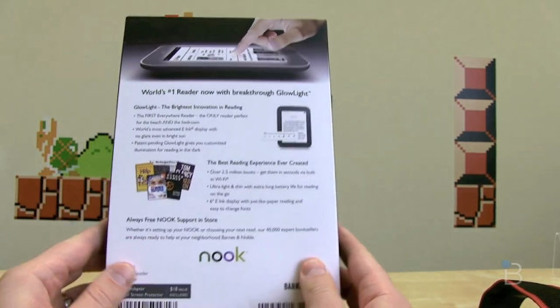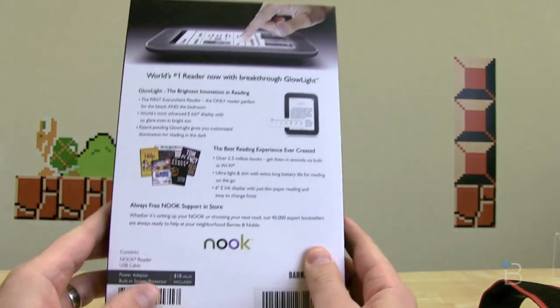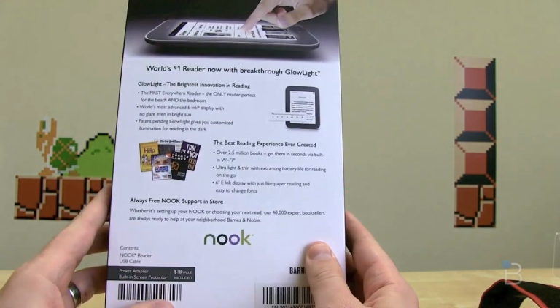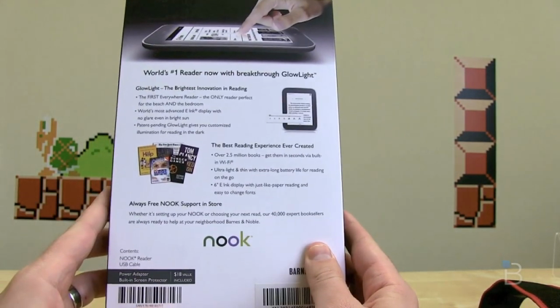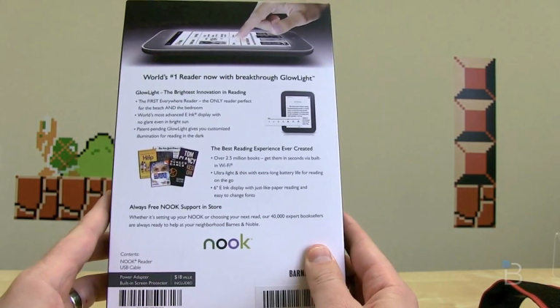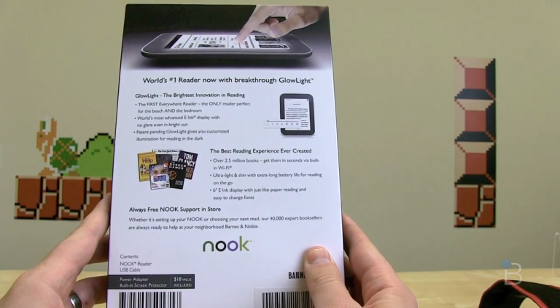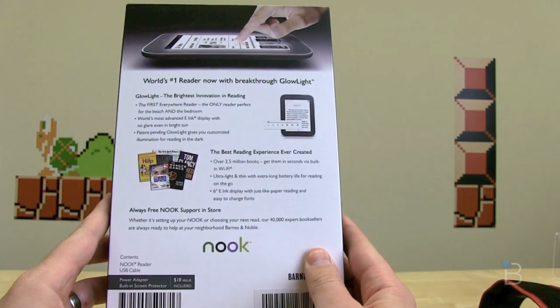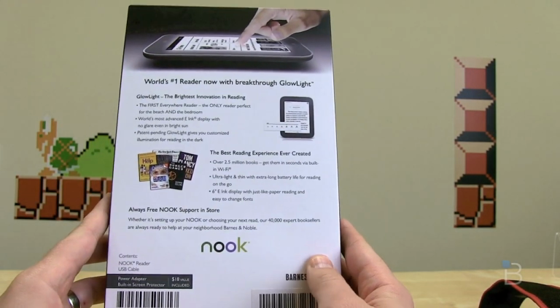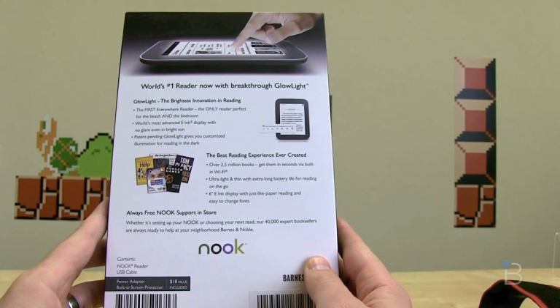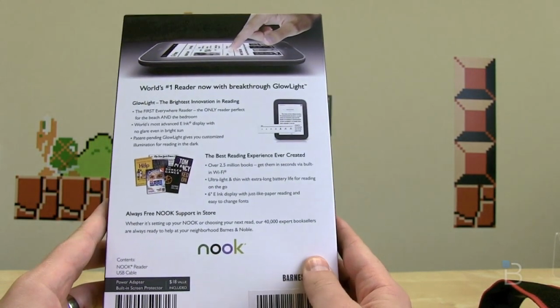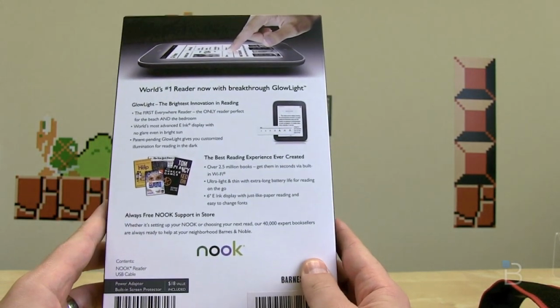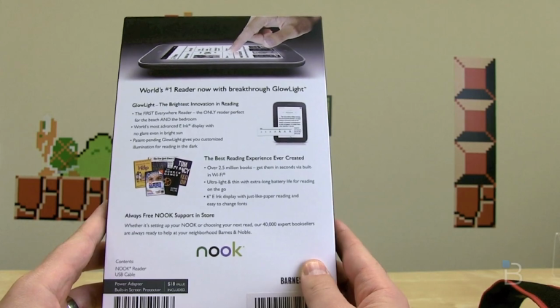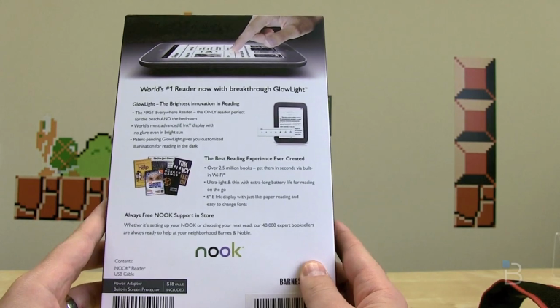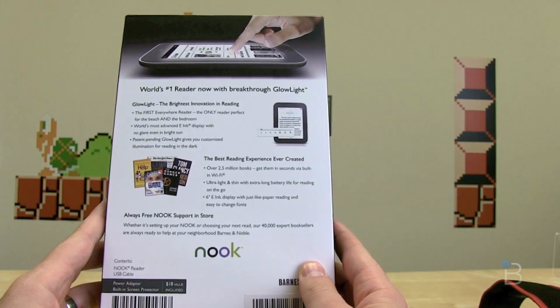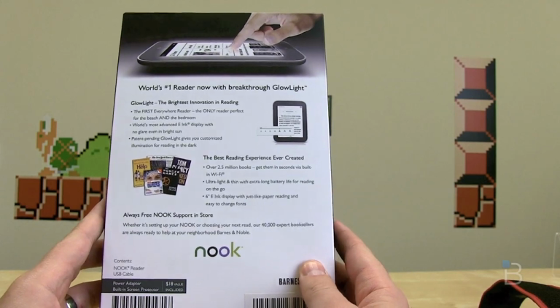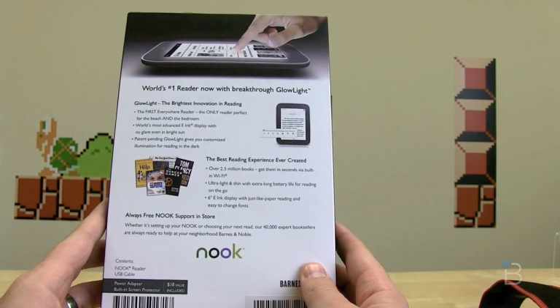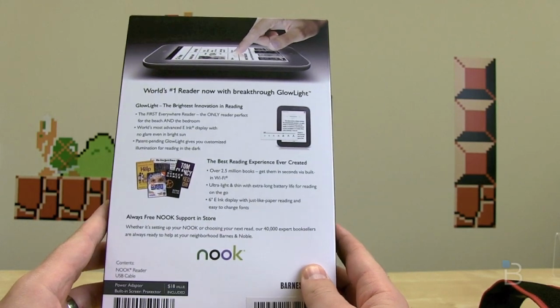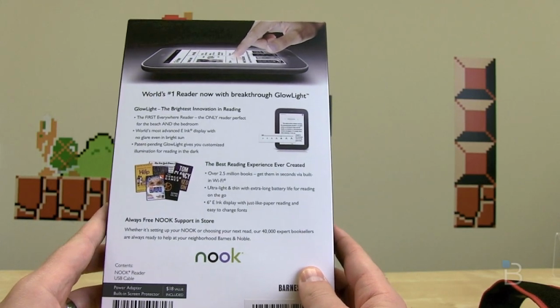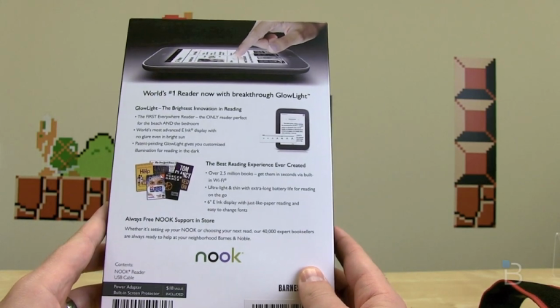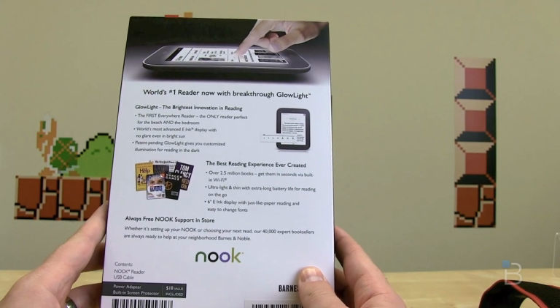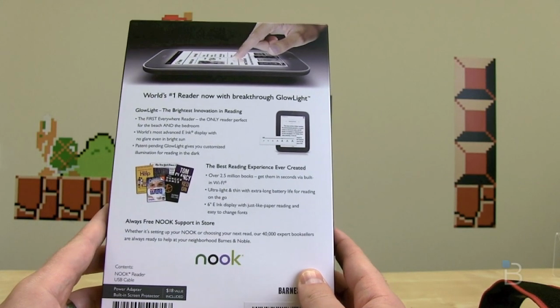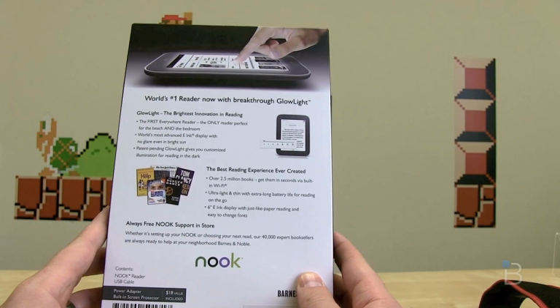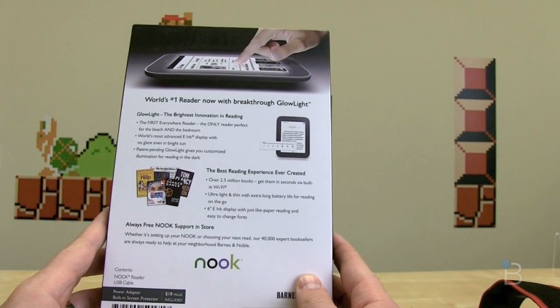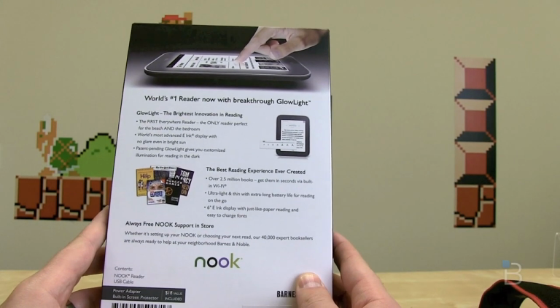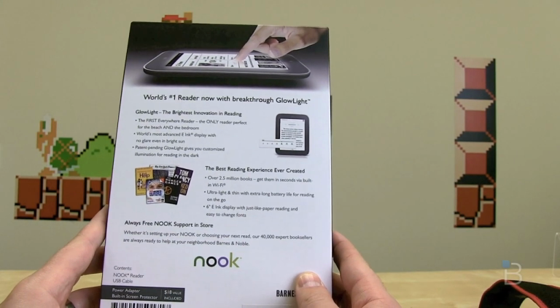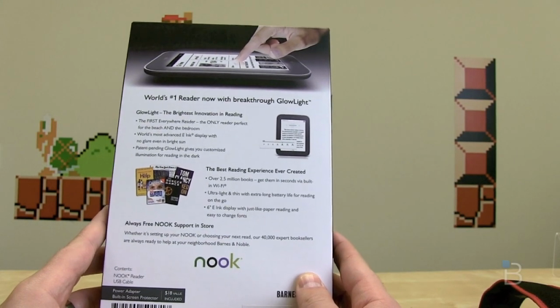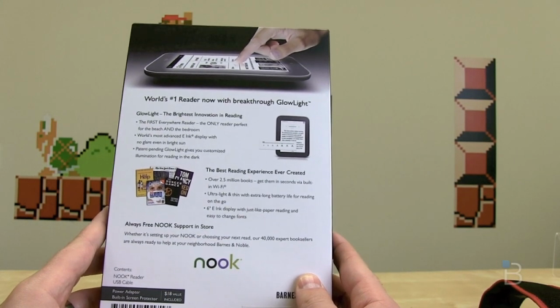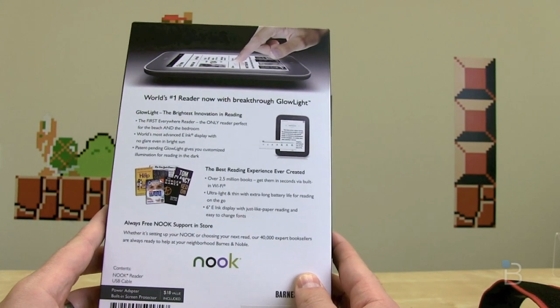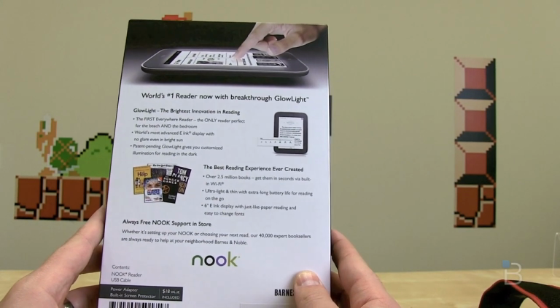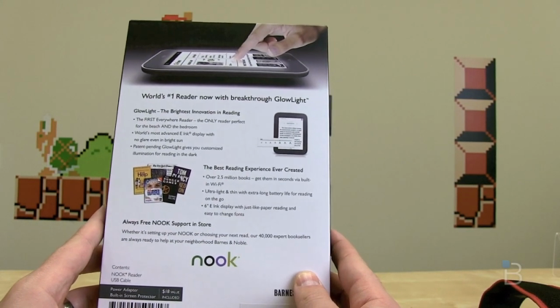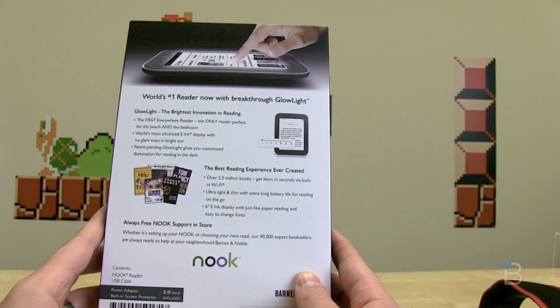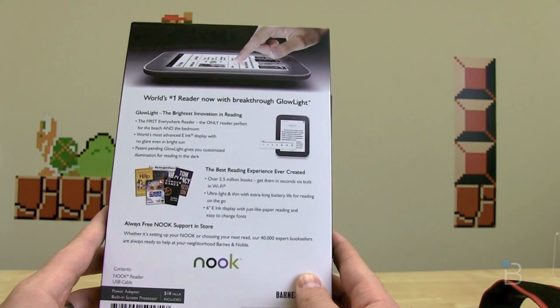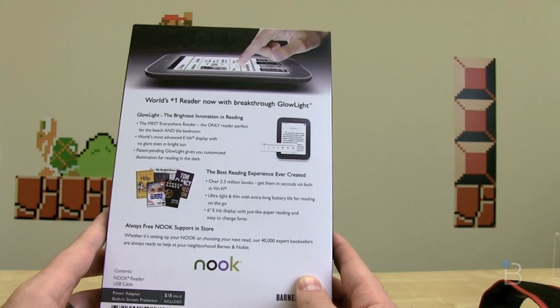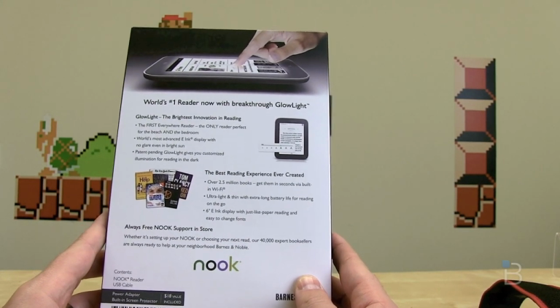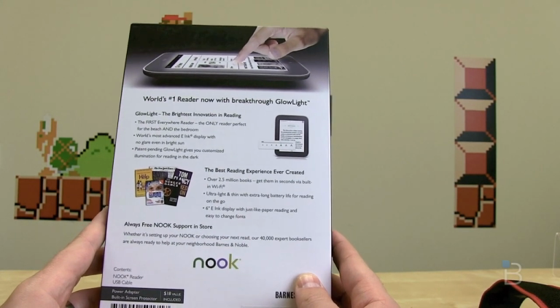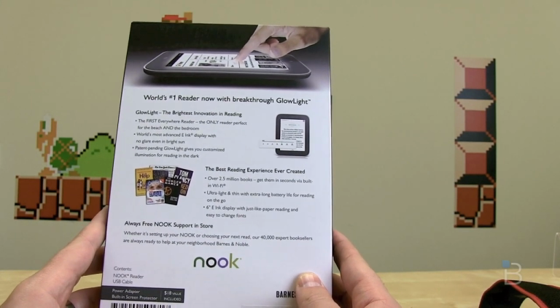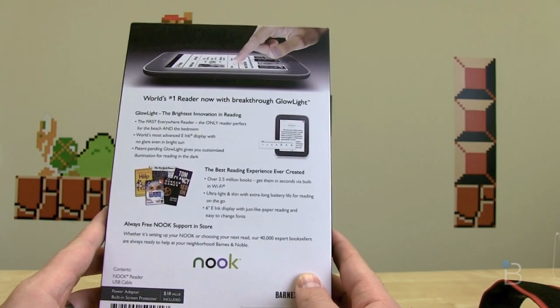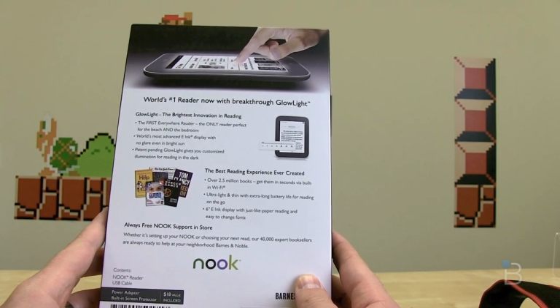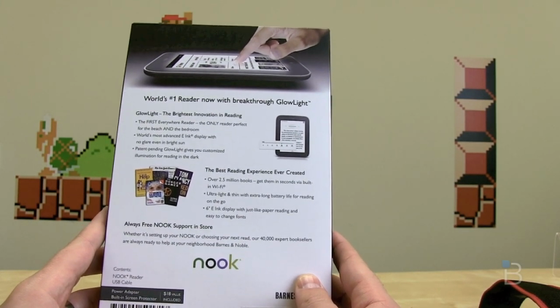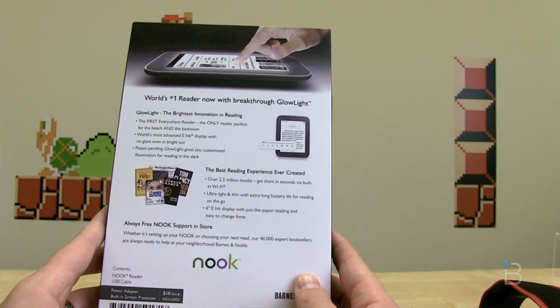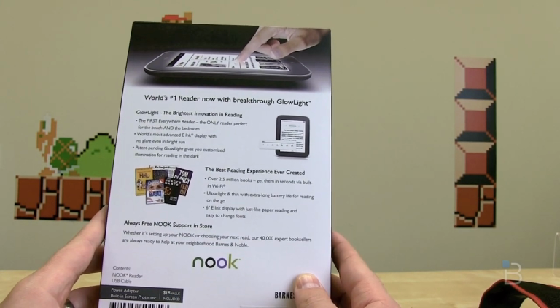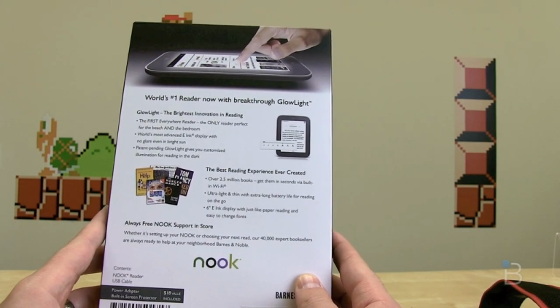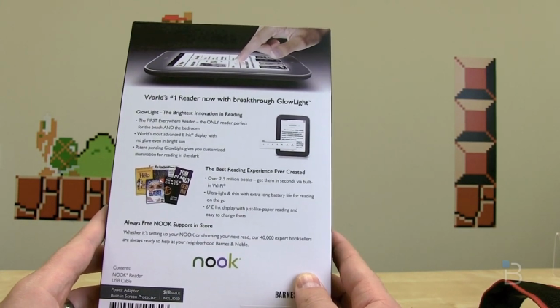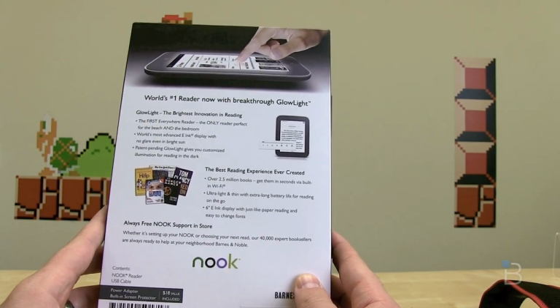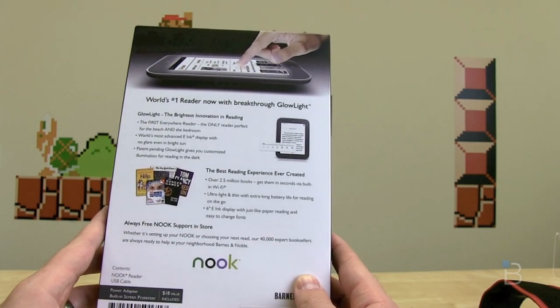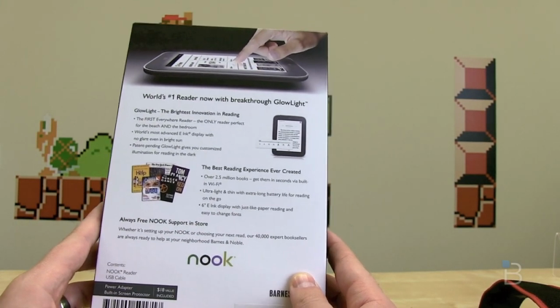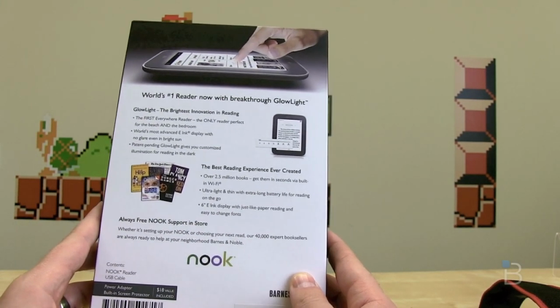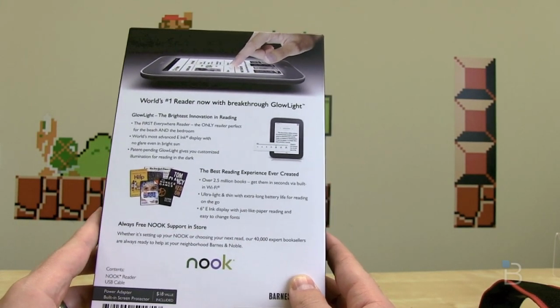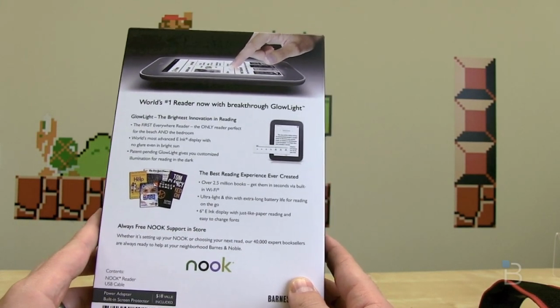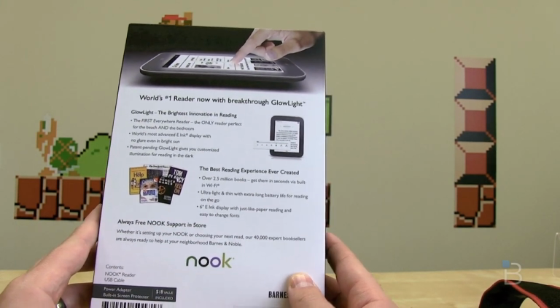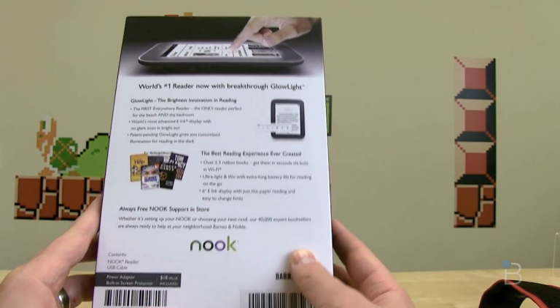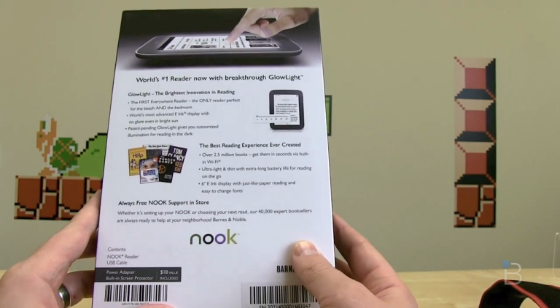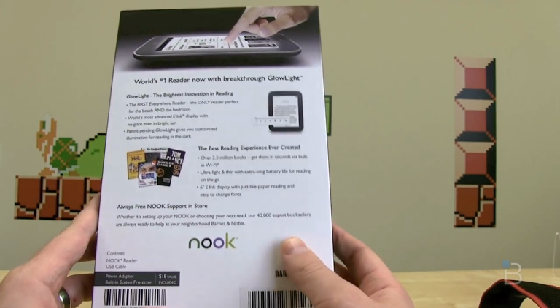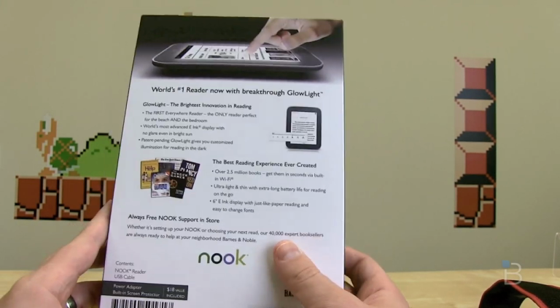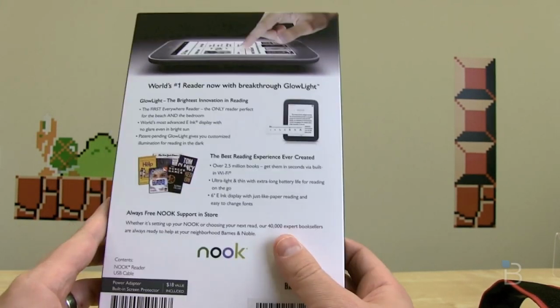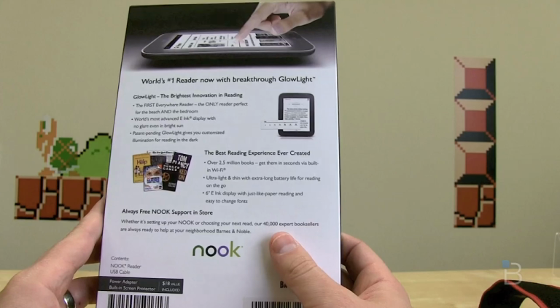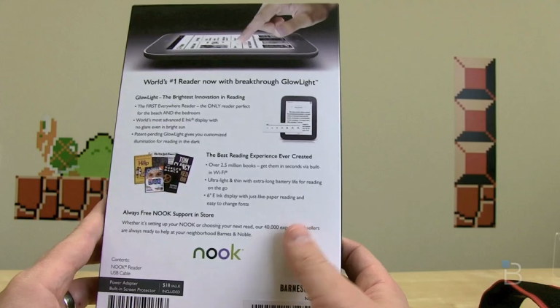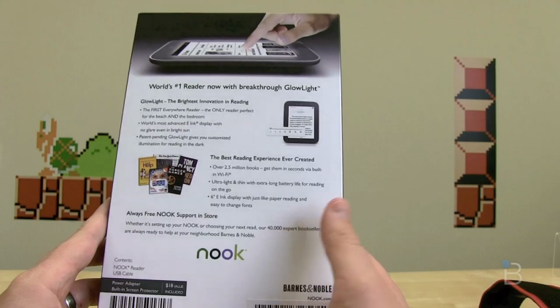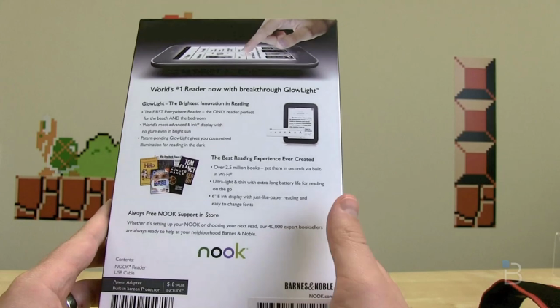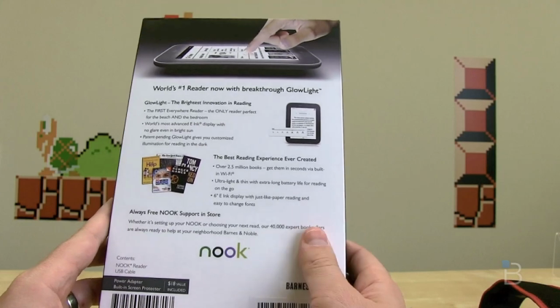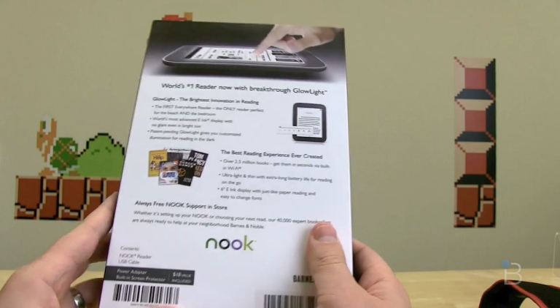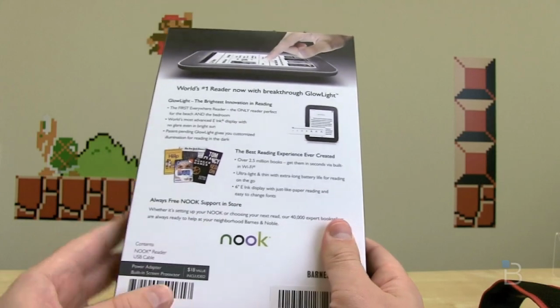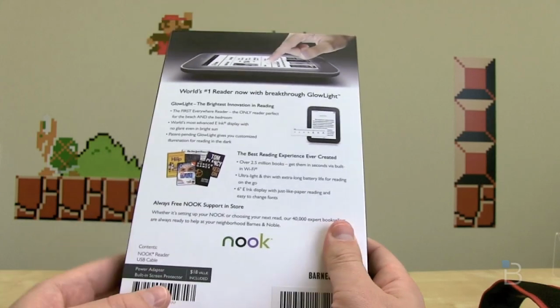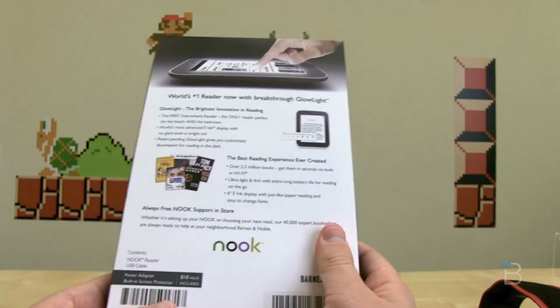One of the big knocks on E-Ink readers of the past was that you had to use an external light source if you wanted to read in the dark. Well, Barnes & Noble is hoping they've got the answer for you.